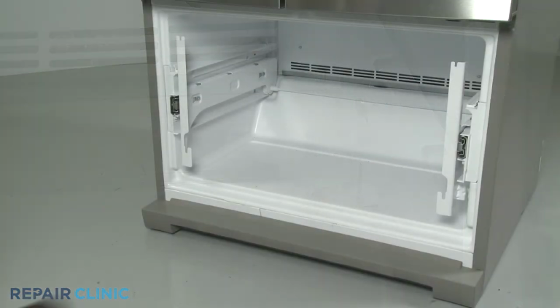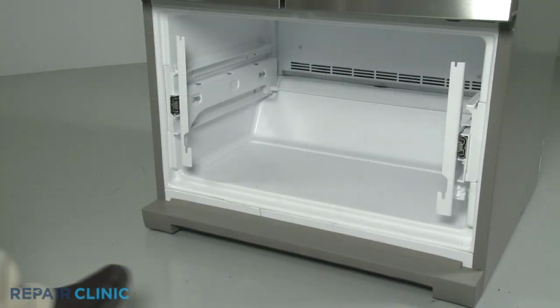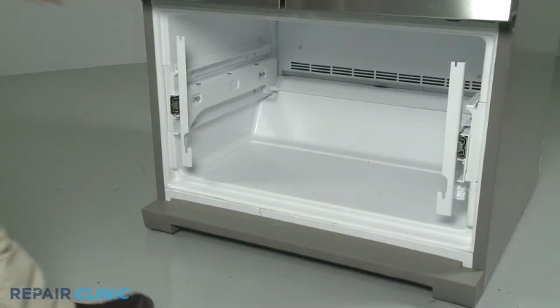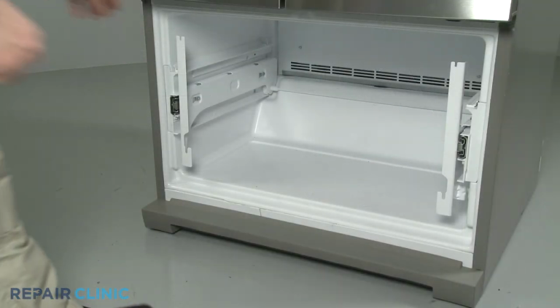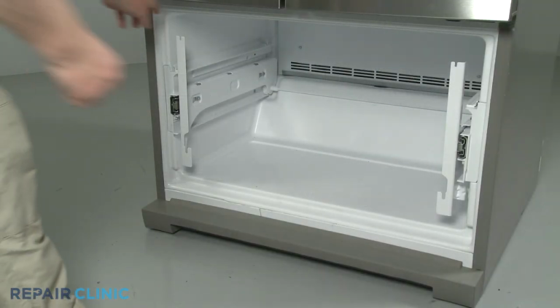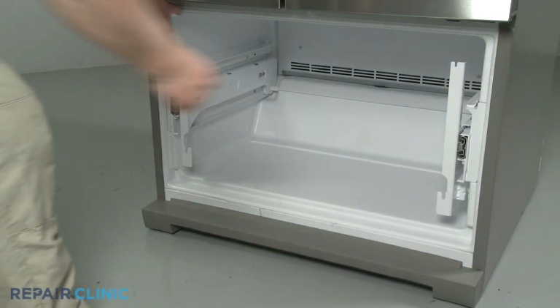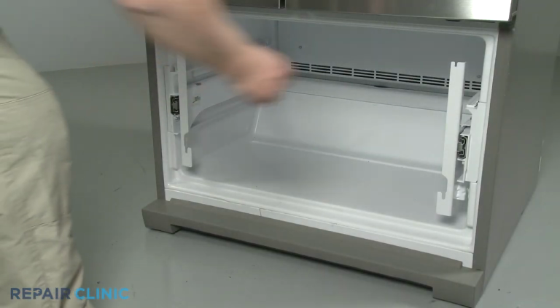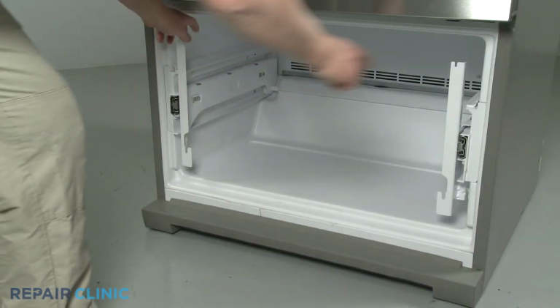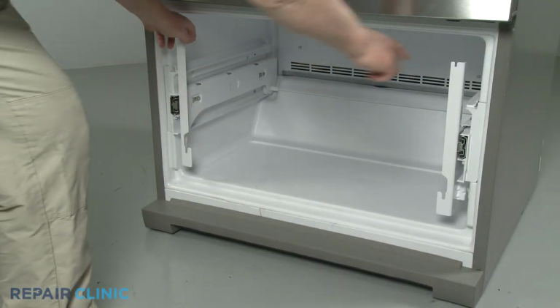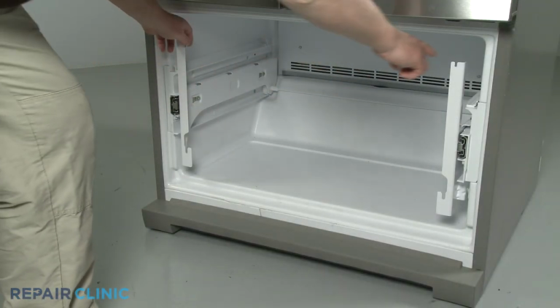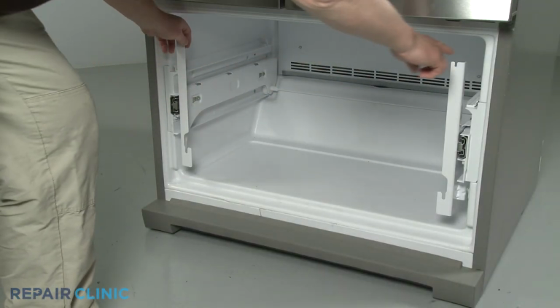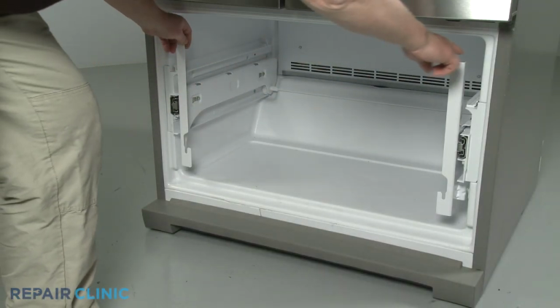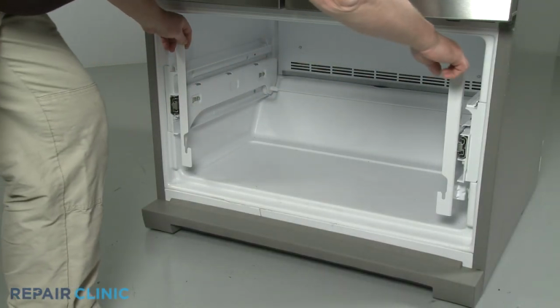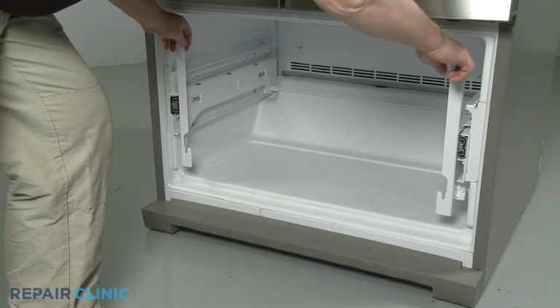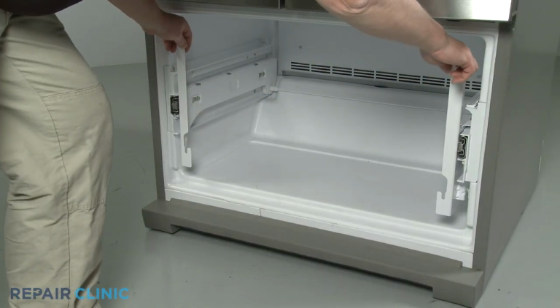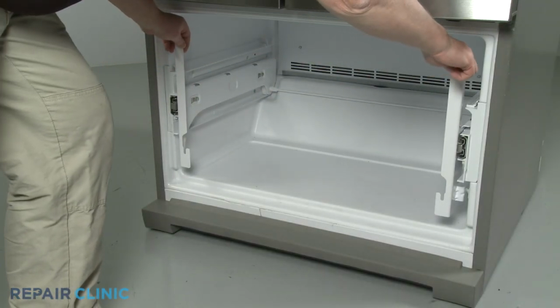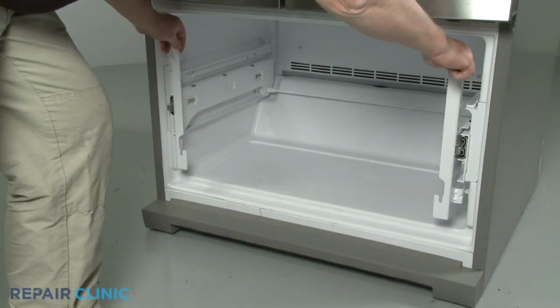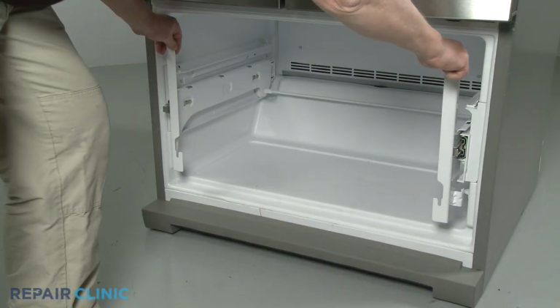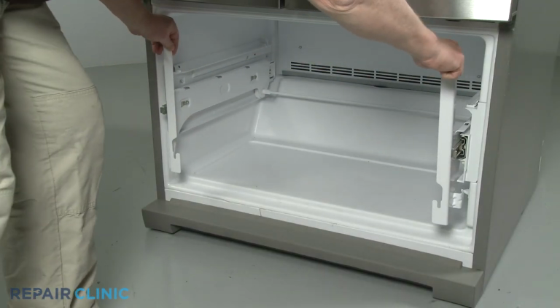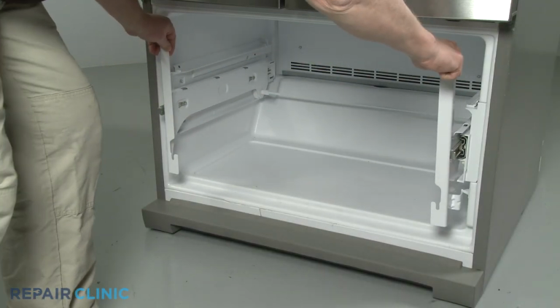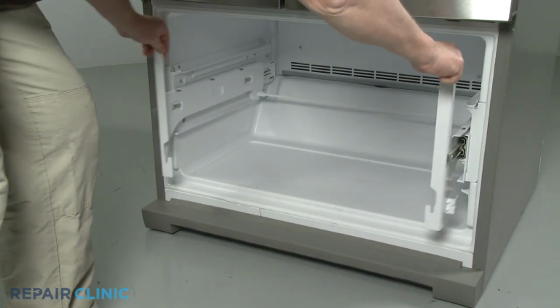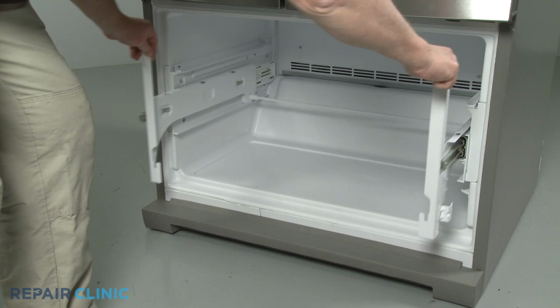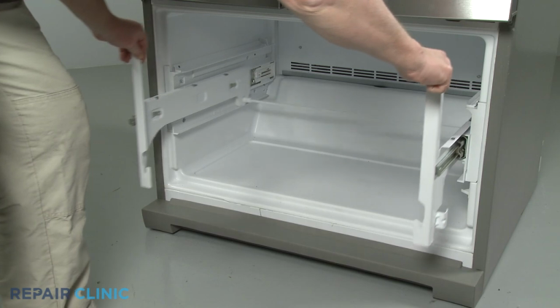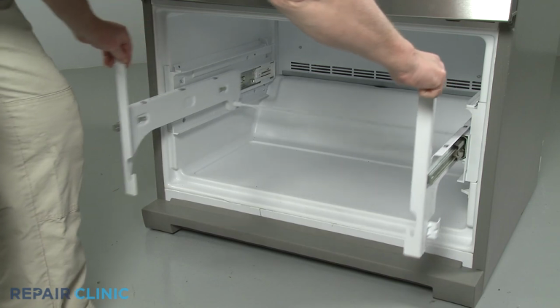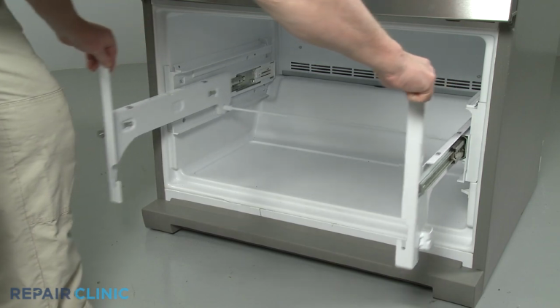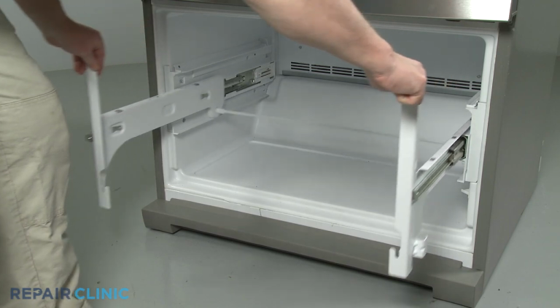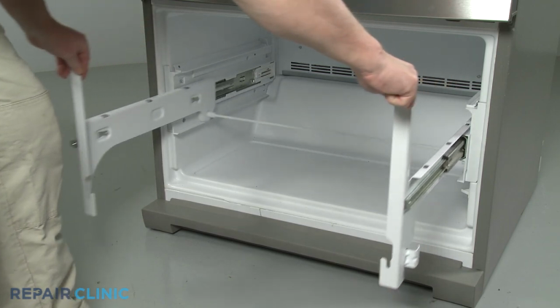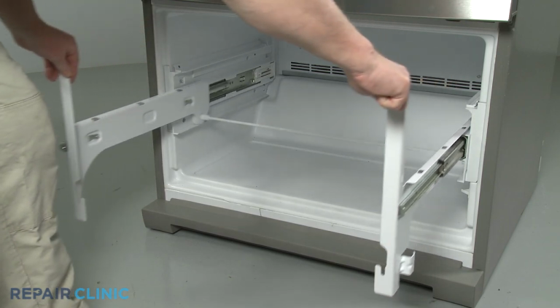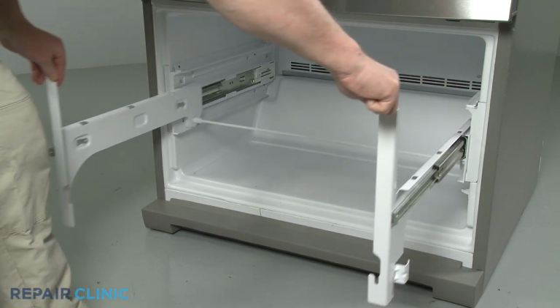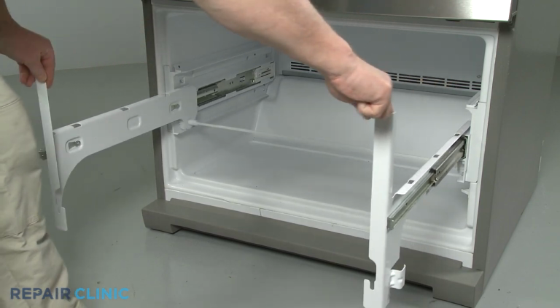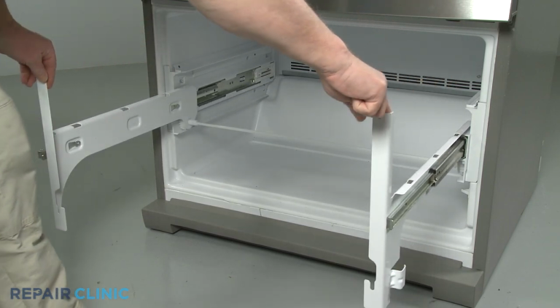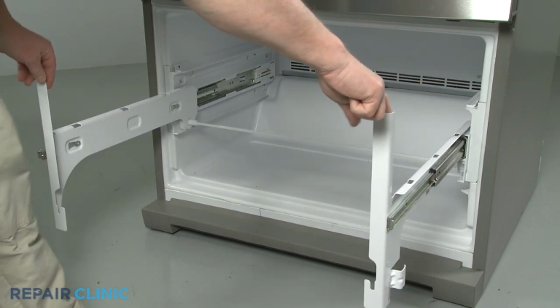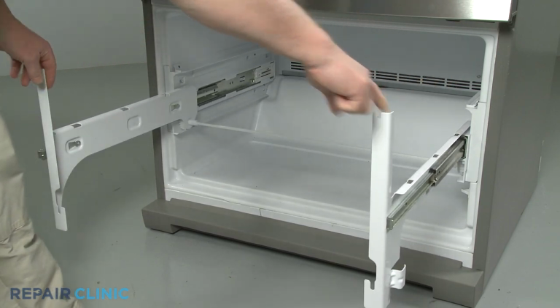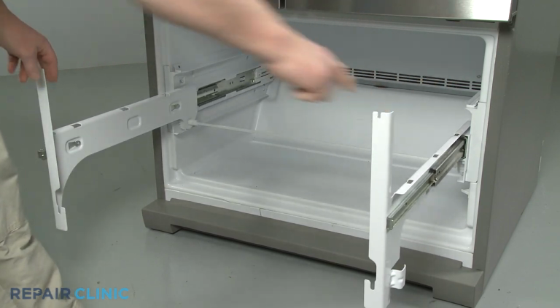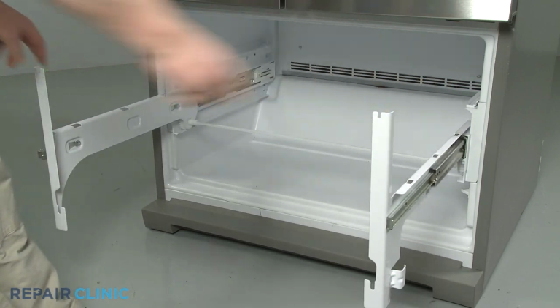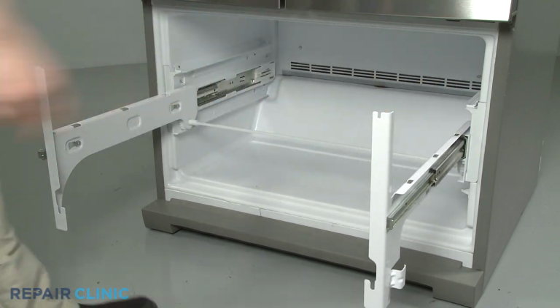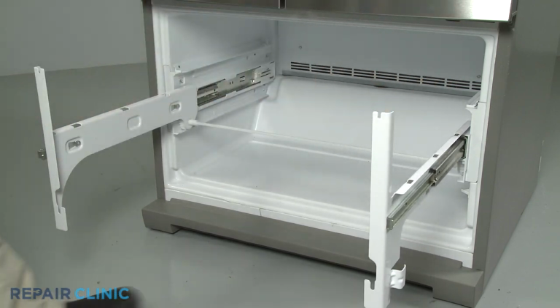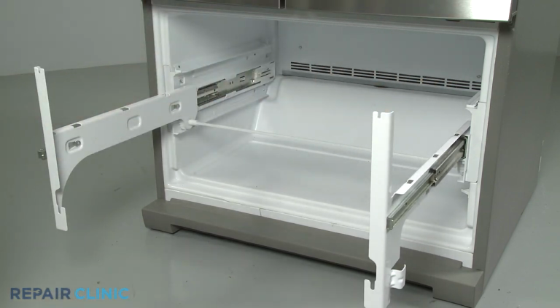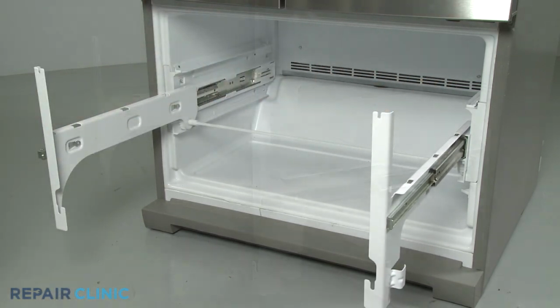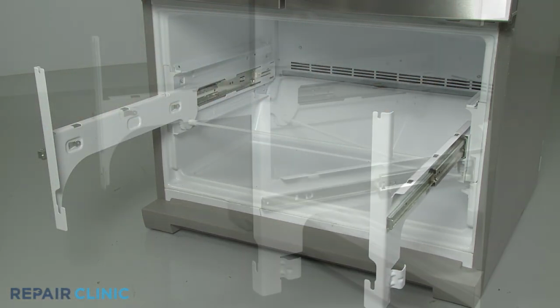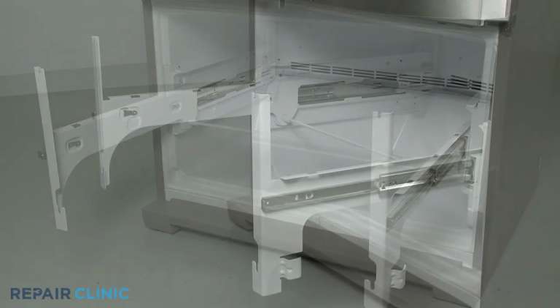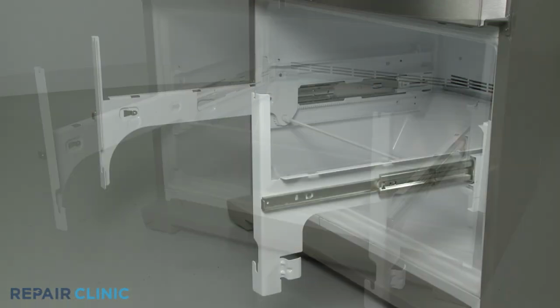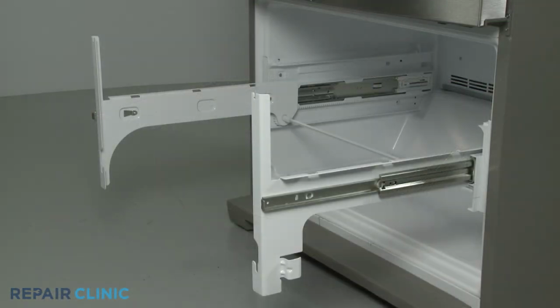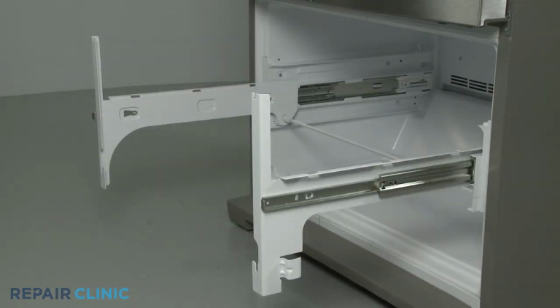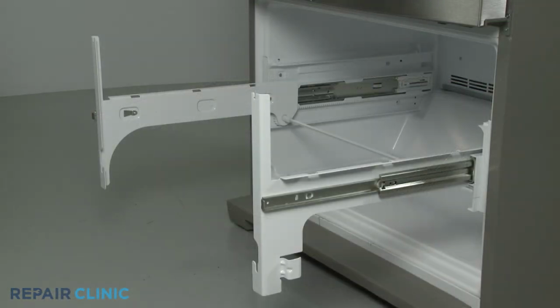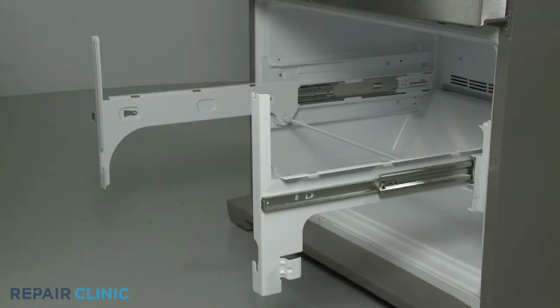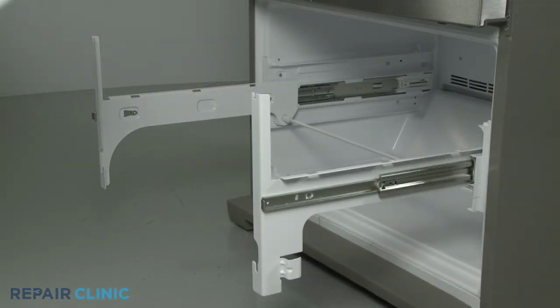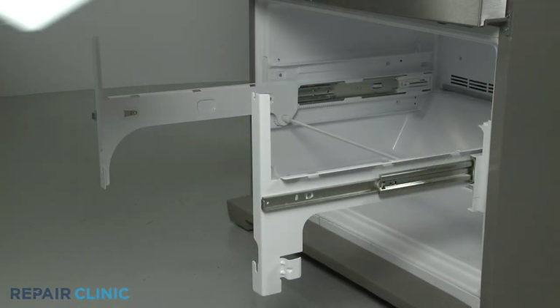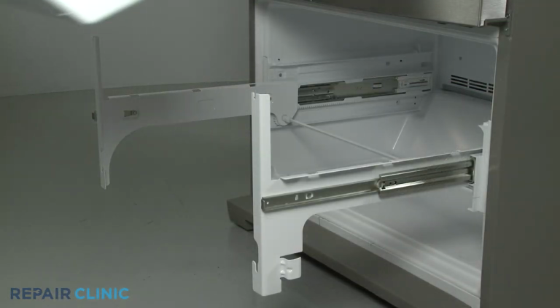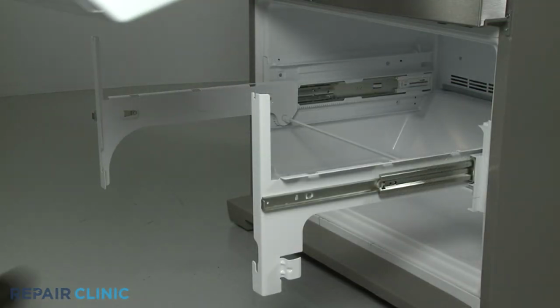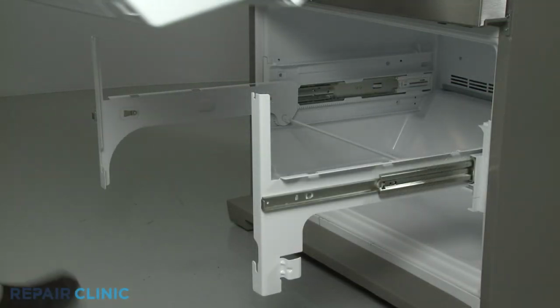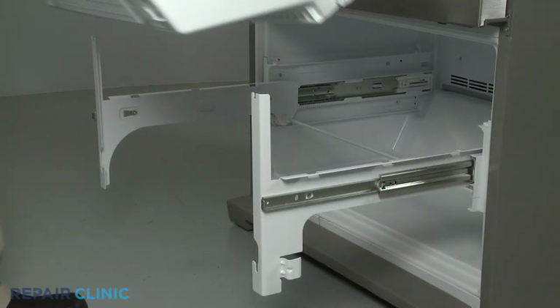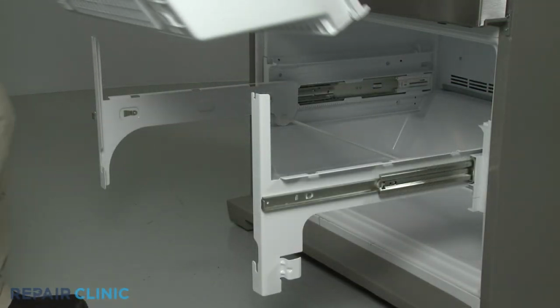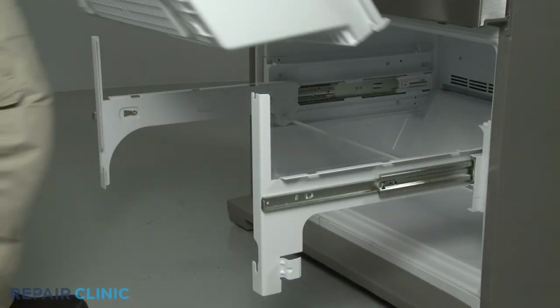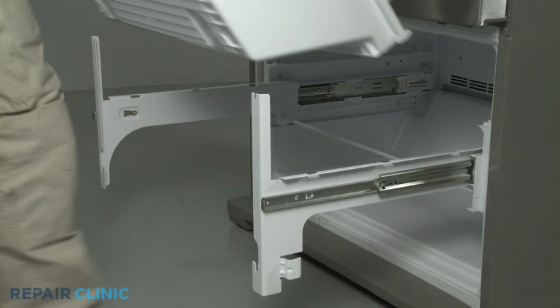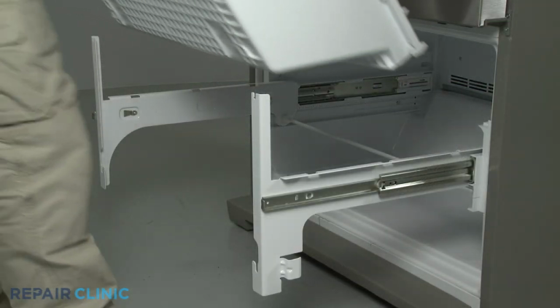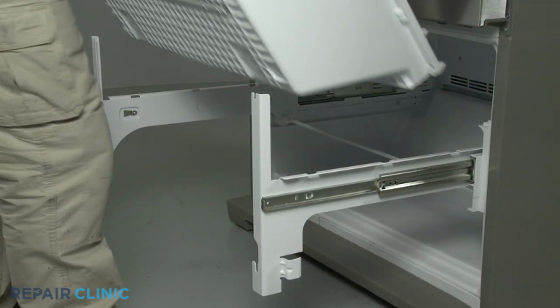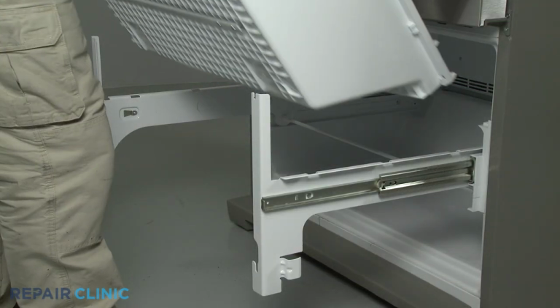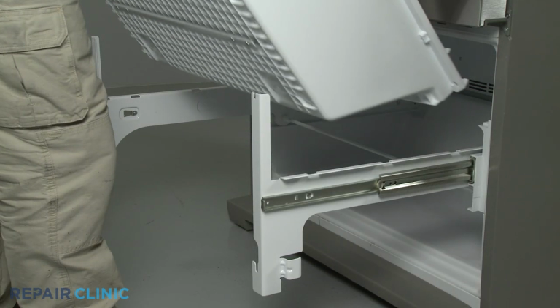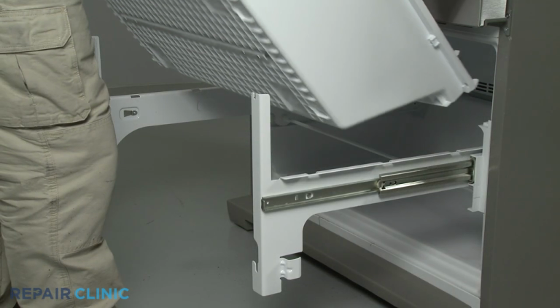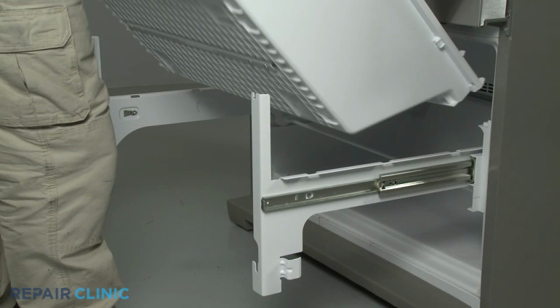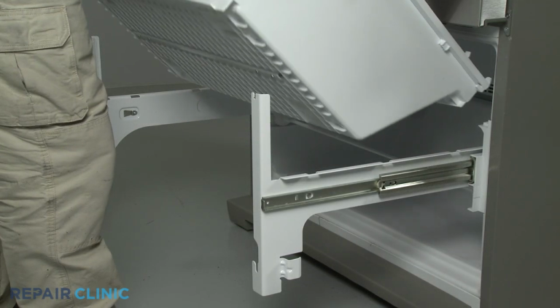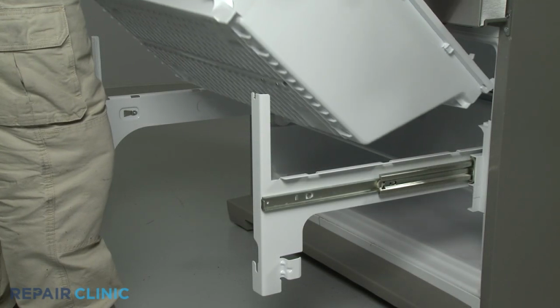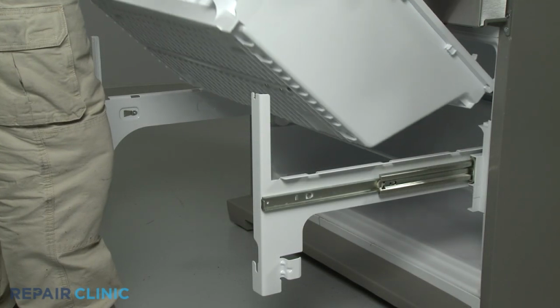Reinstall the drawer by aligning it on the glides, making sure the rear hooks are secured under the glides. Then set the drawer in place.